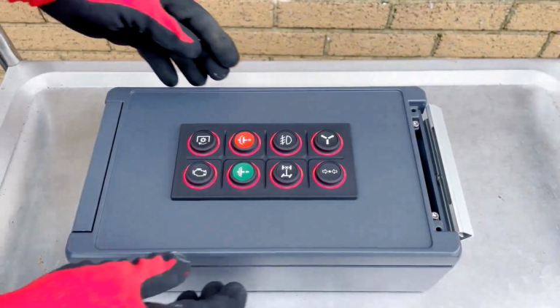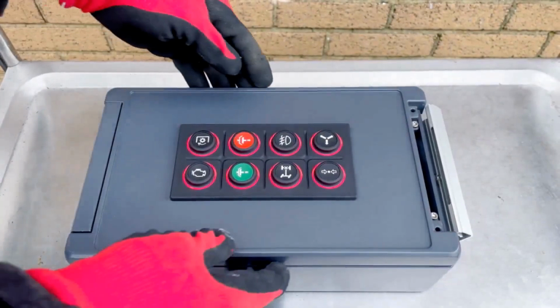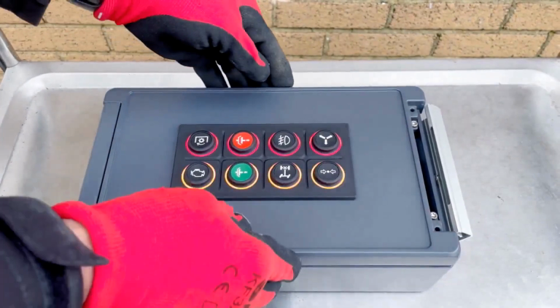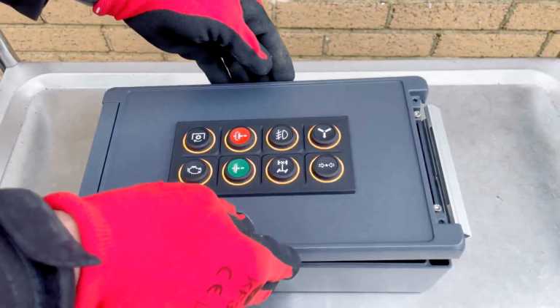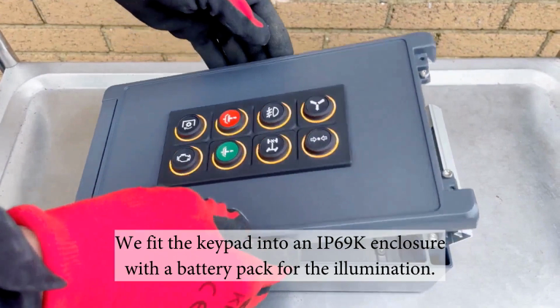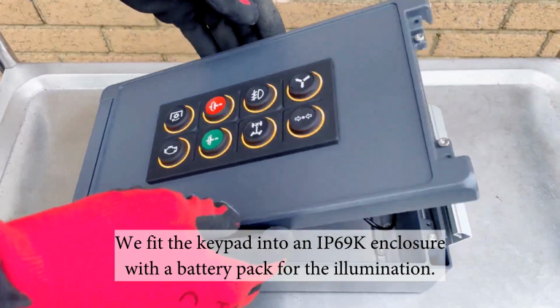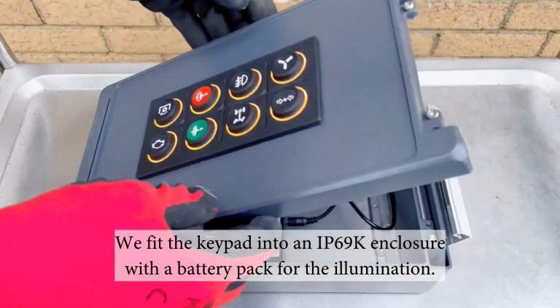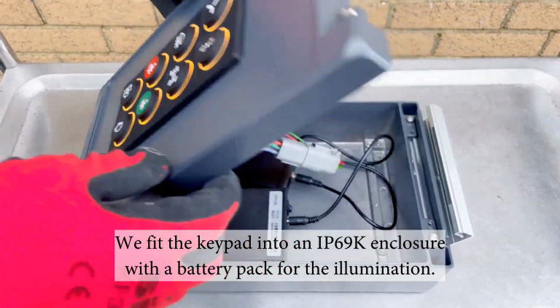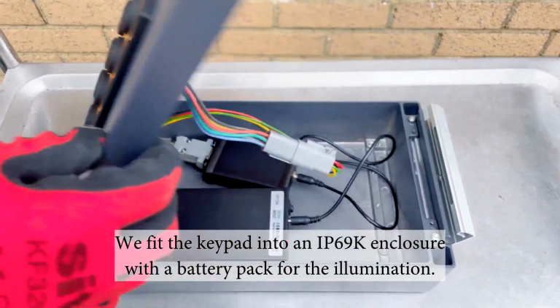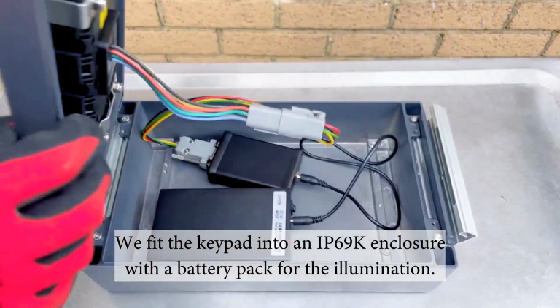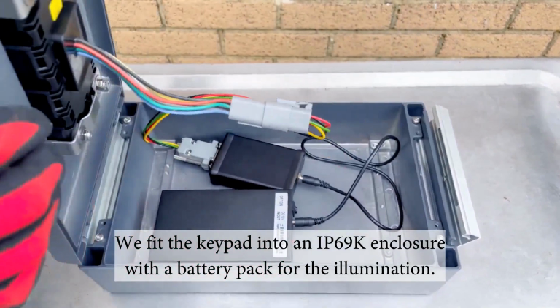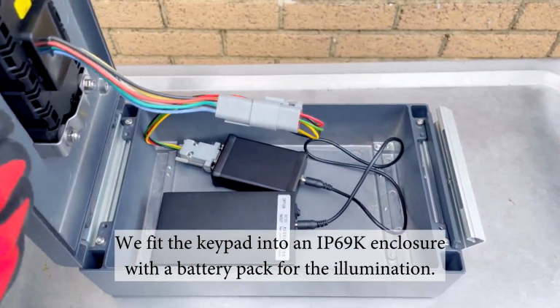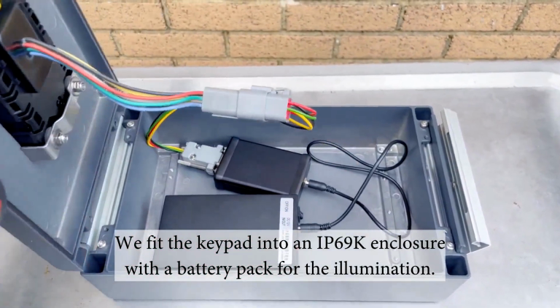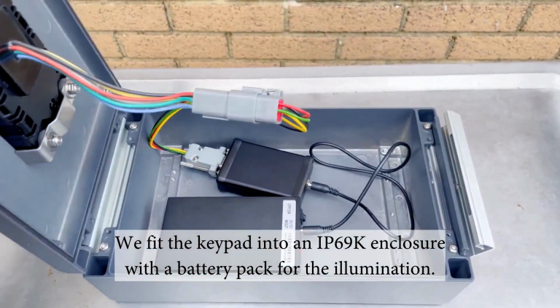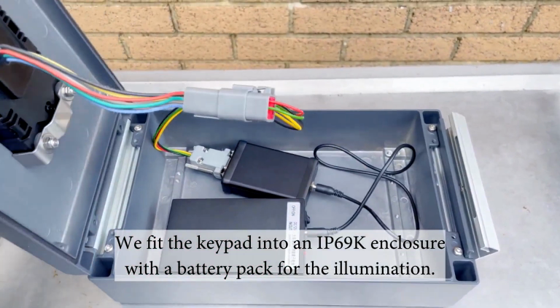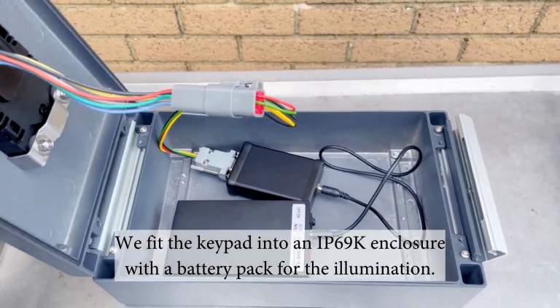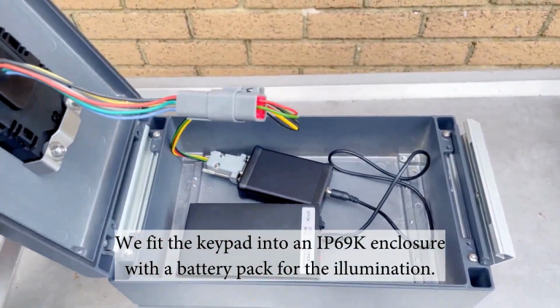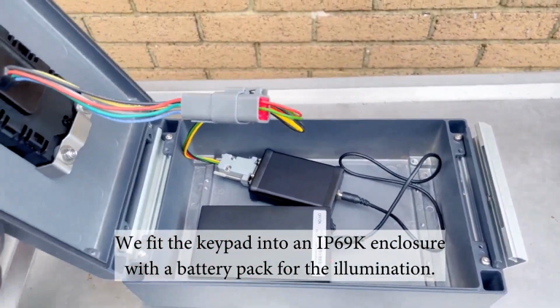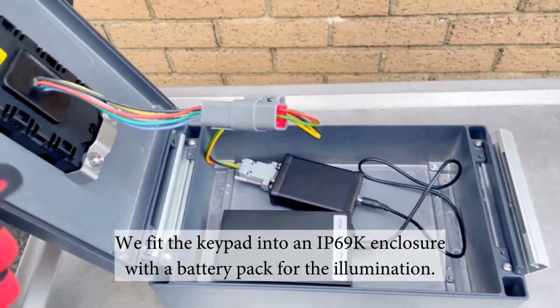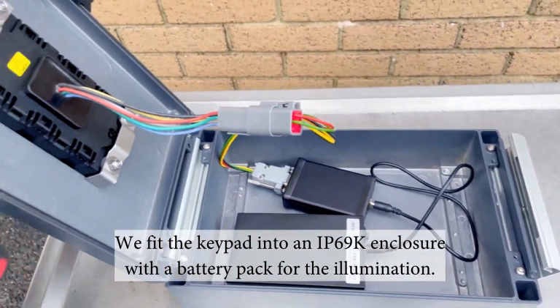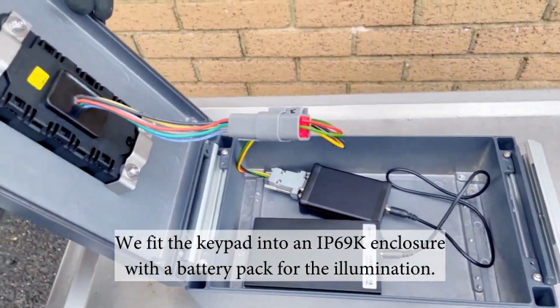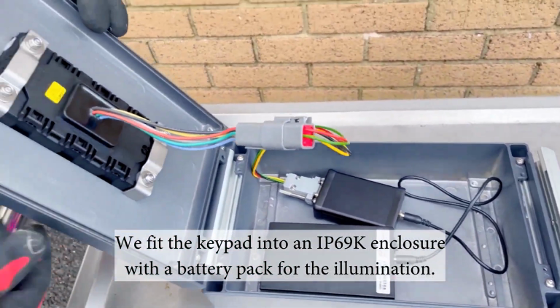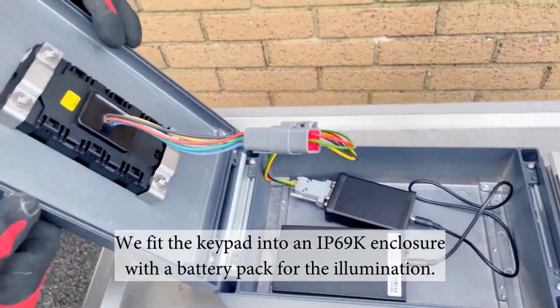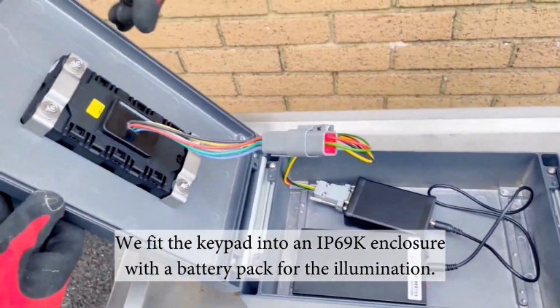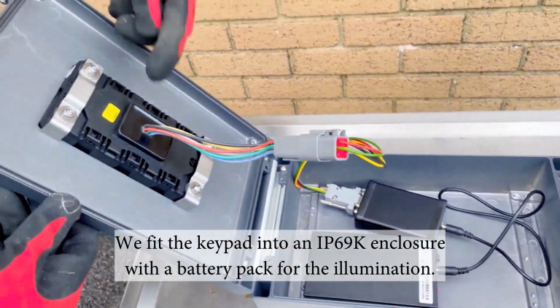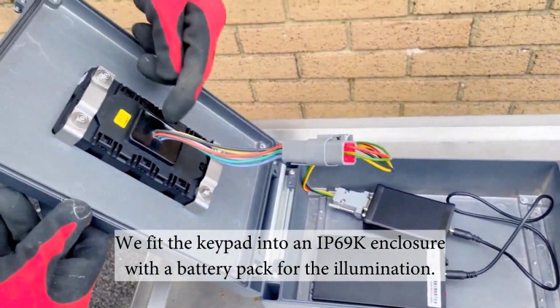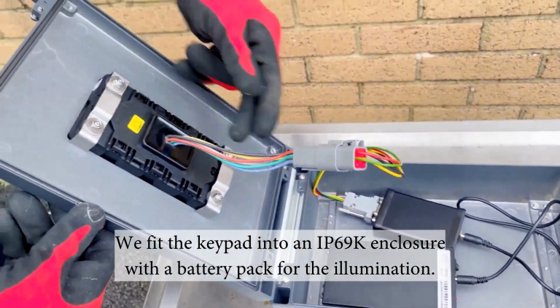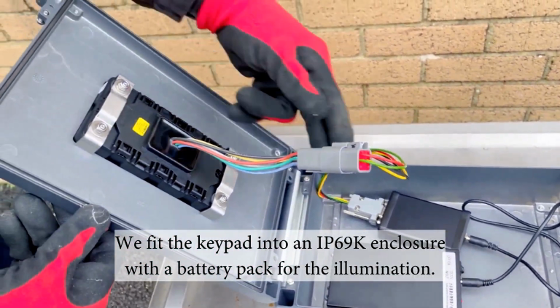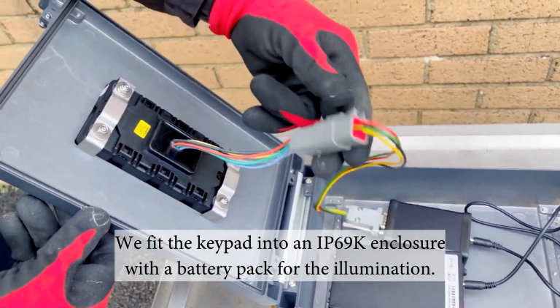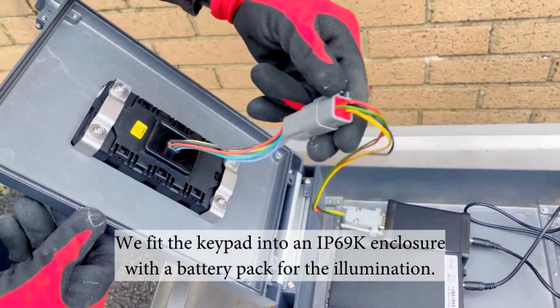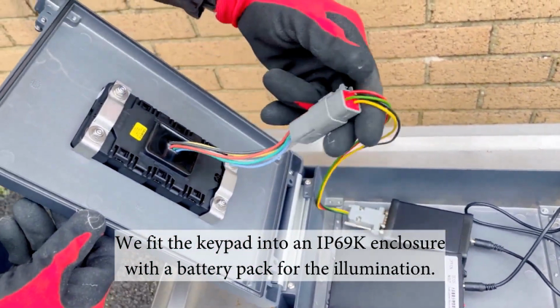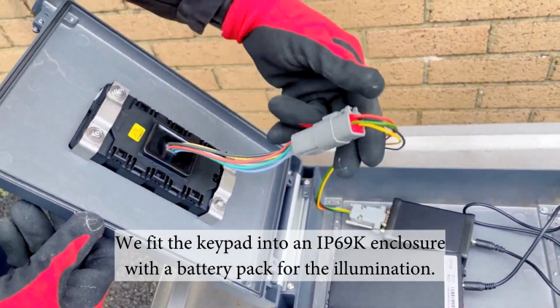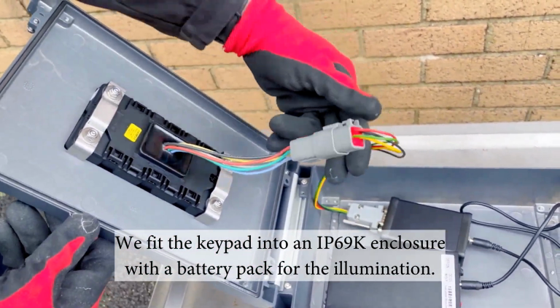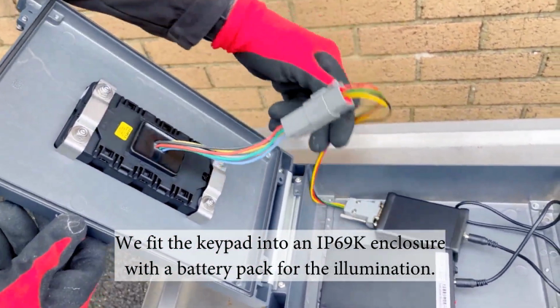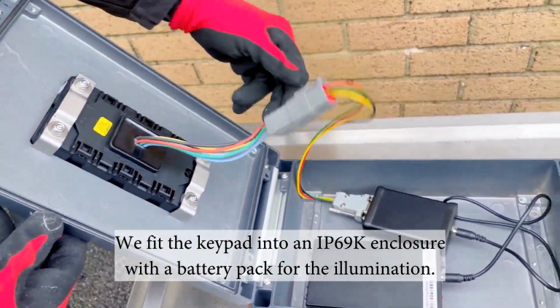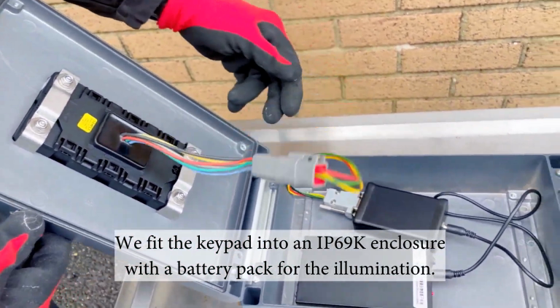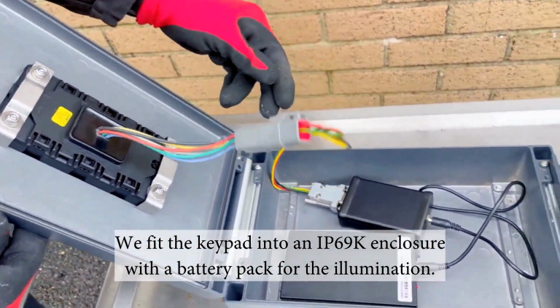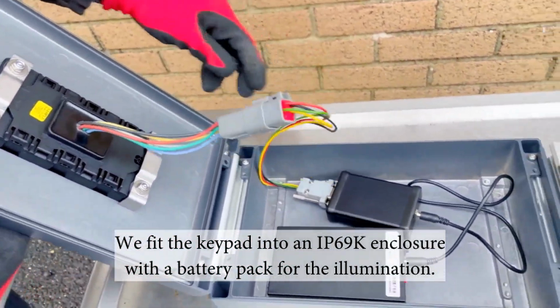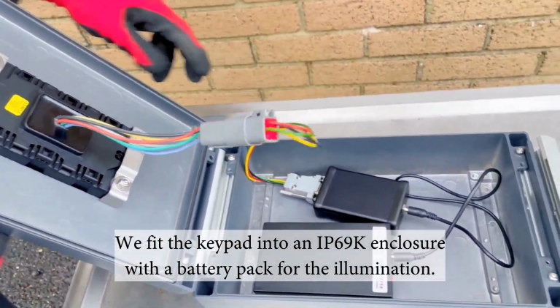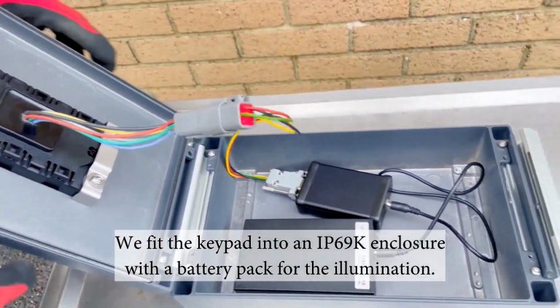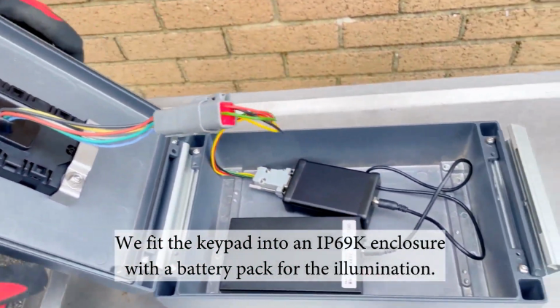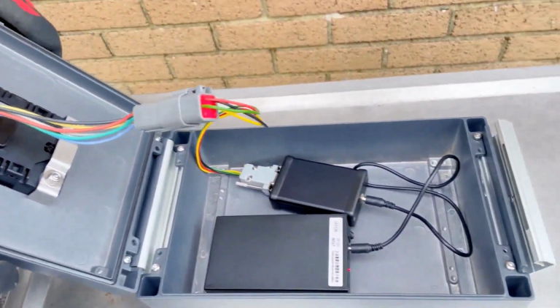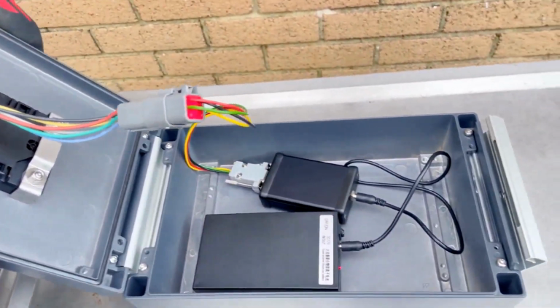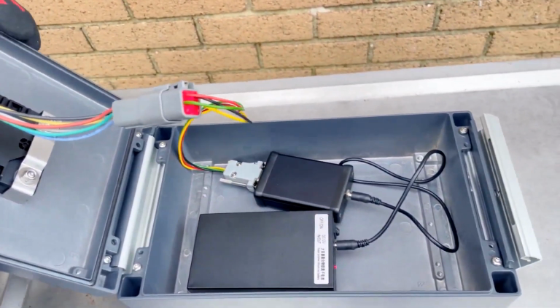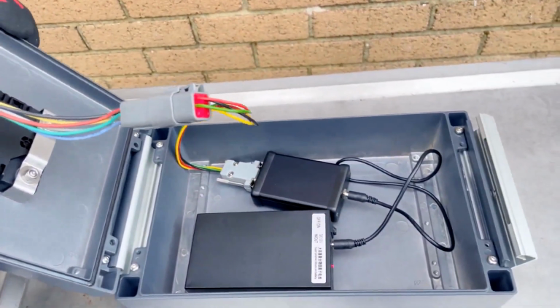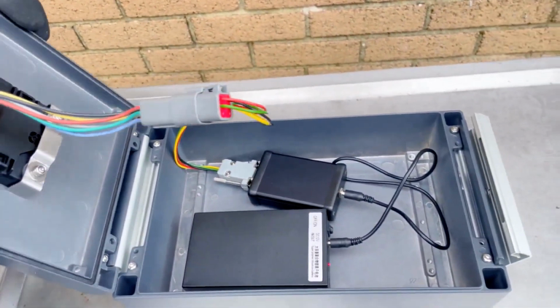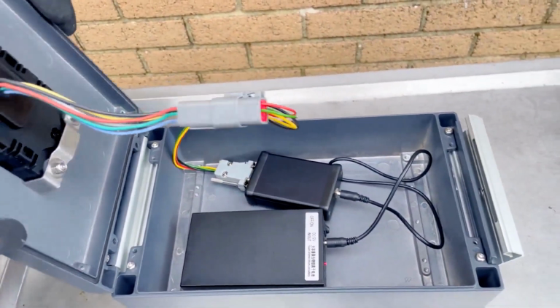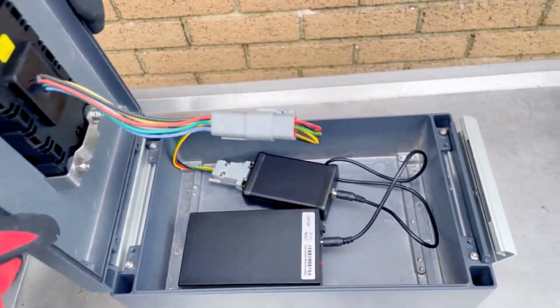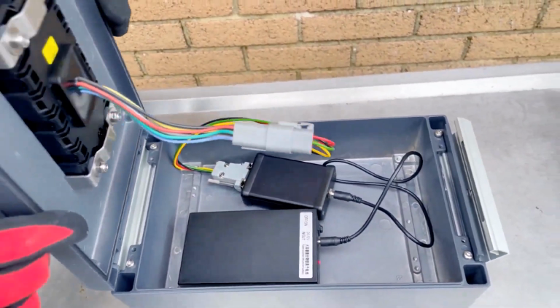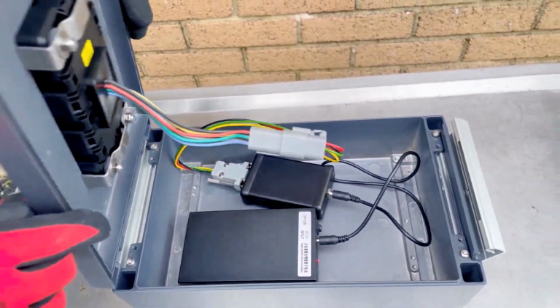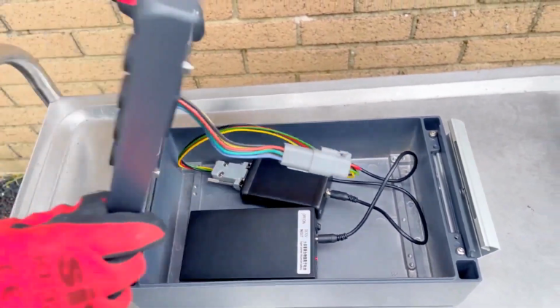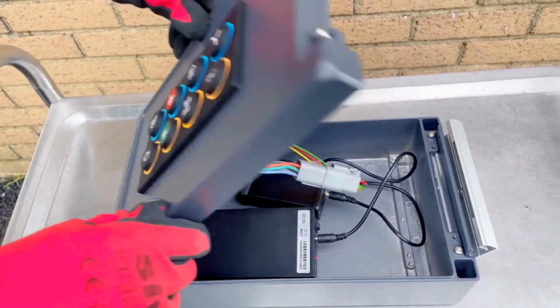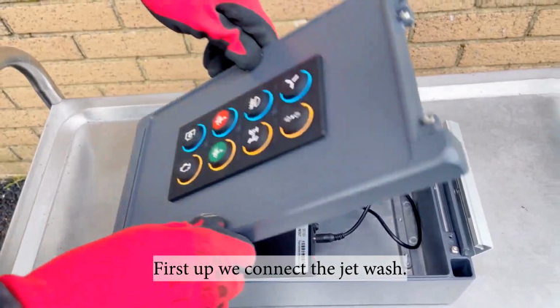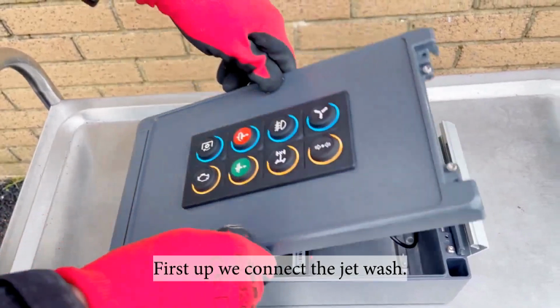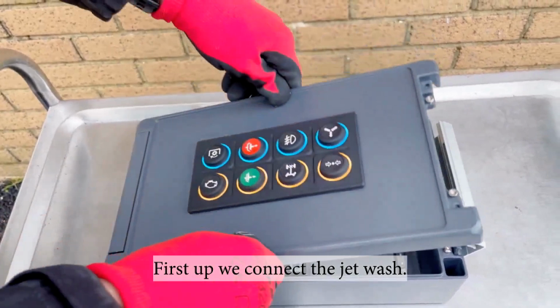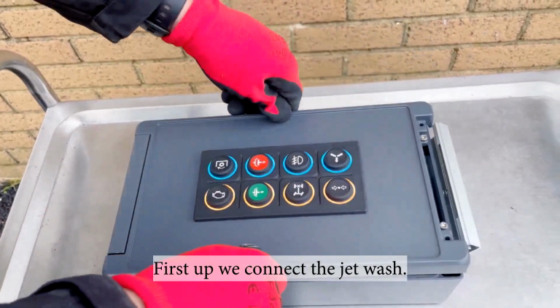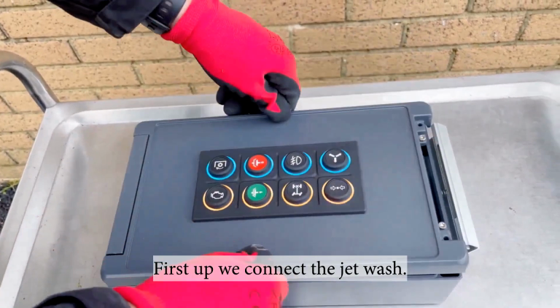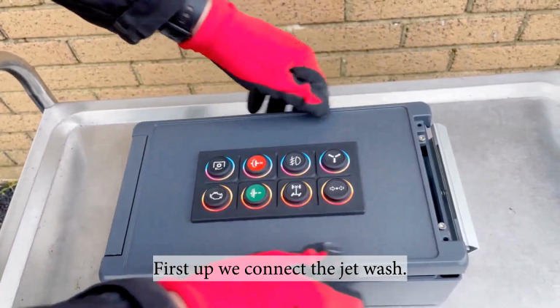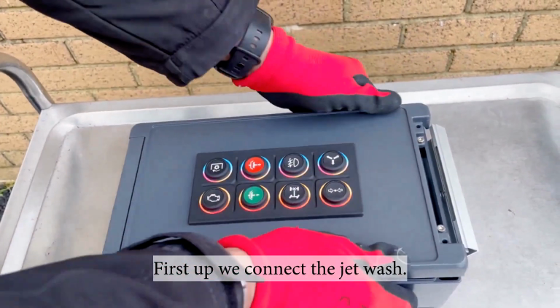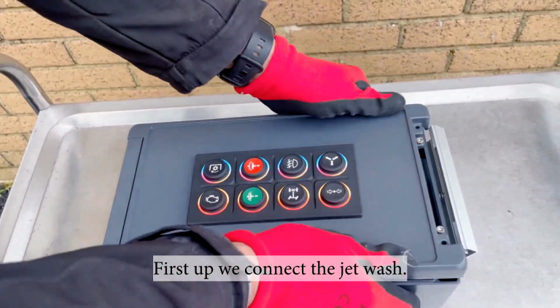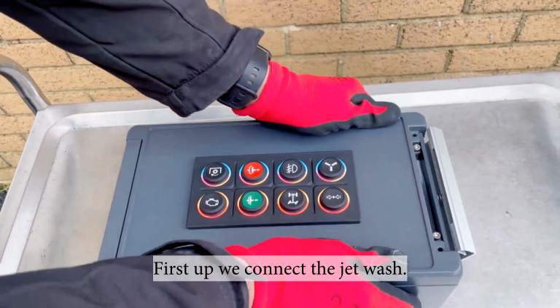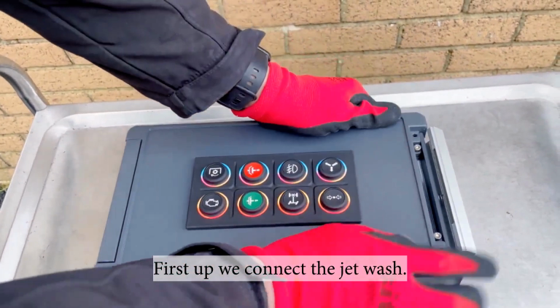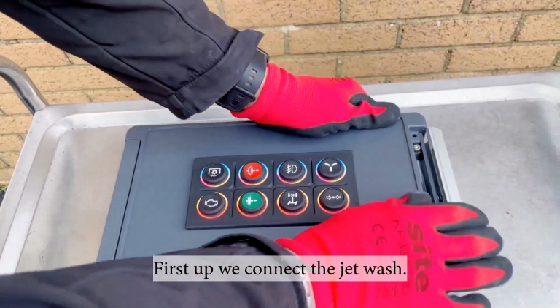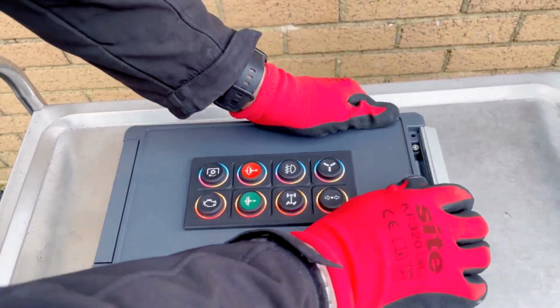We fit the keypad into an IP69K enclosure with battery pack for the illumination. First up, we connect the jet wash.